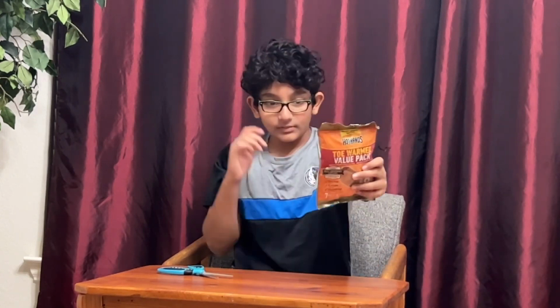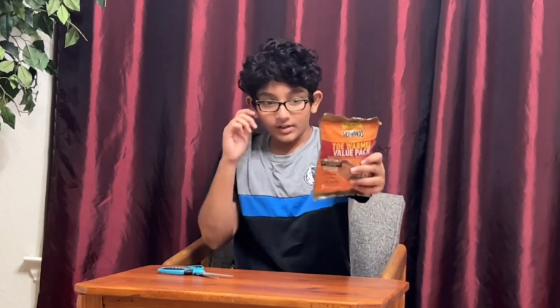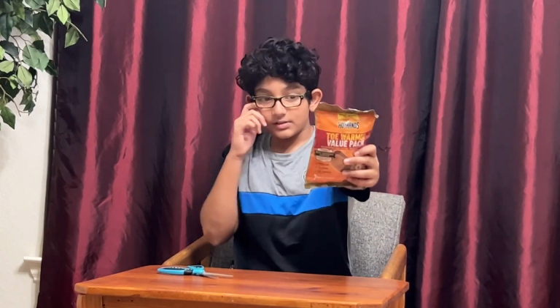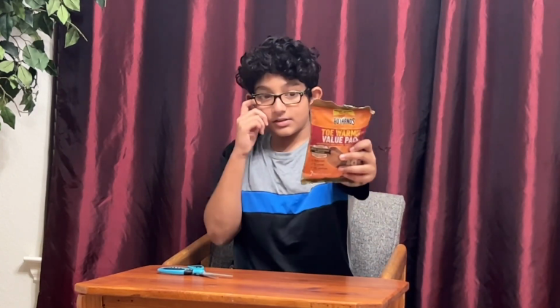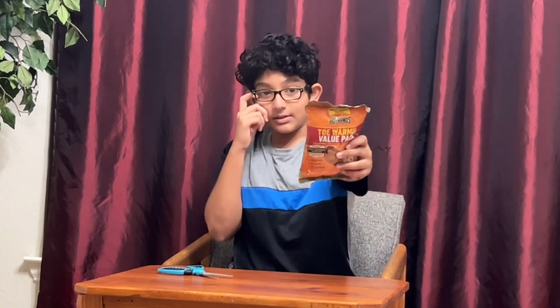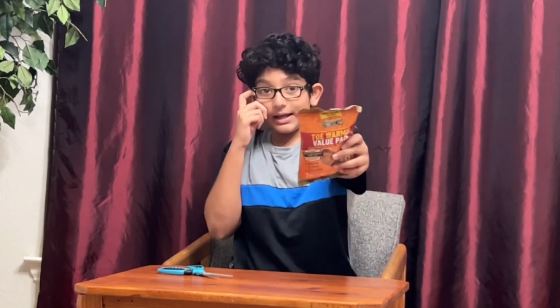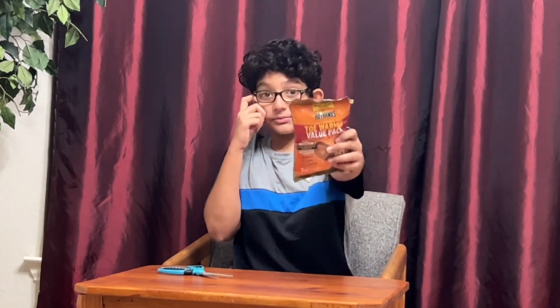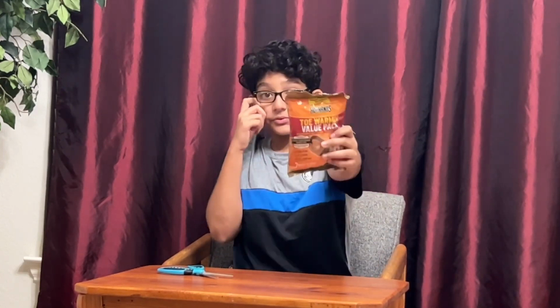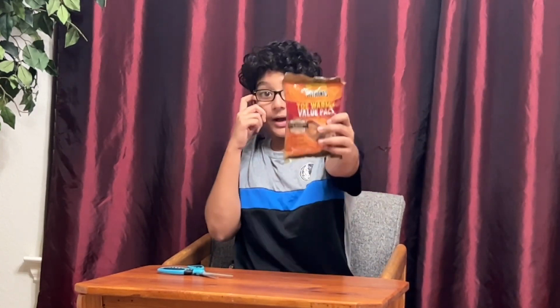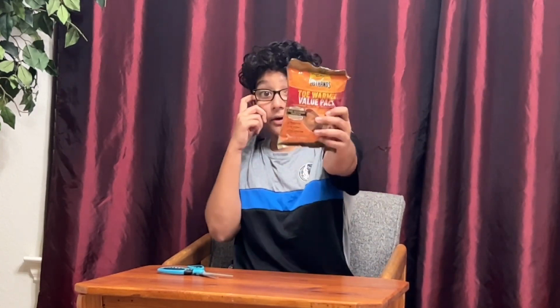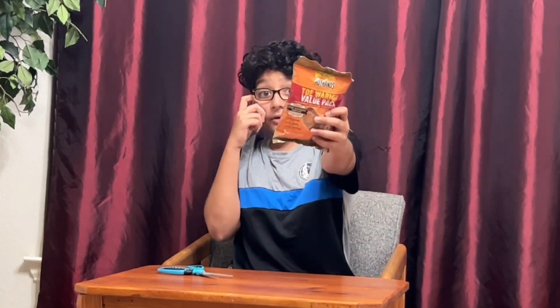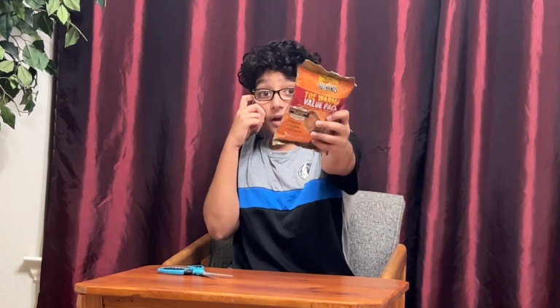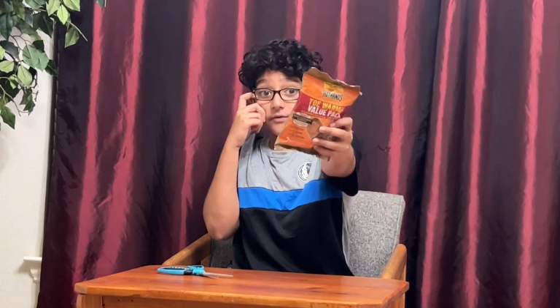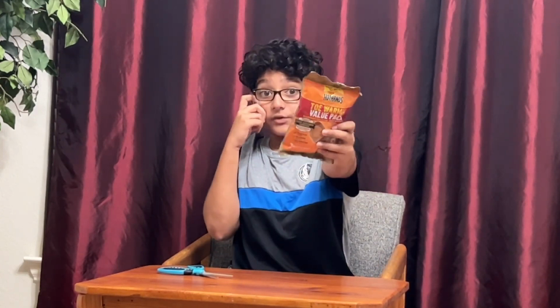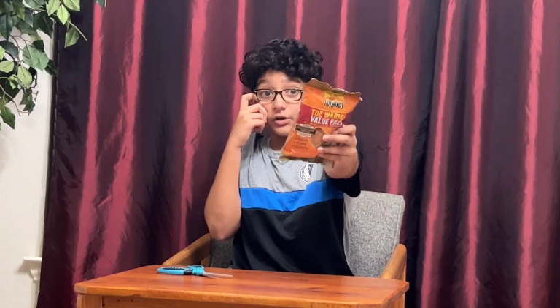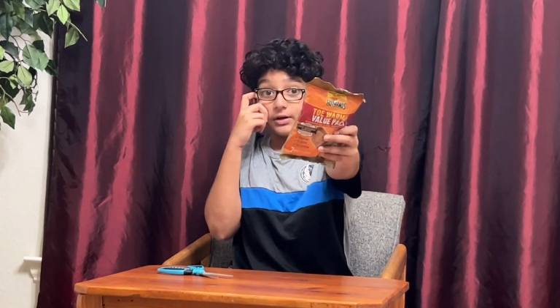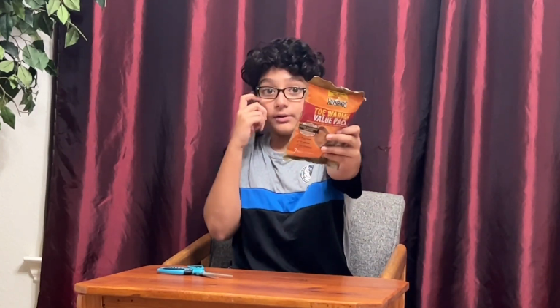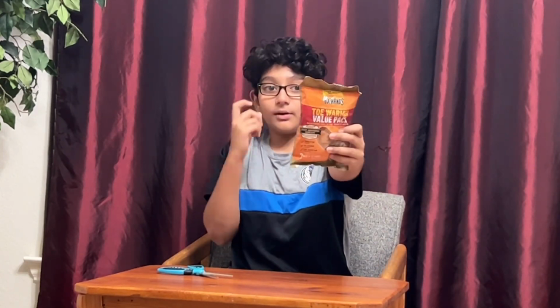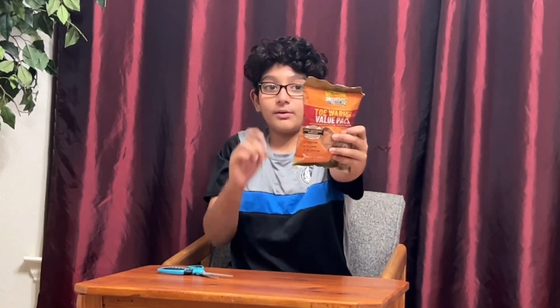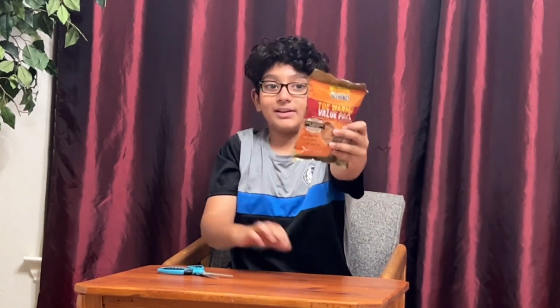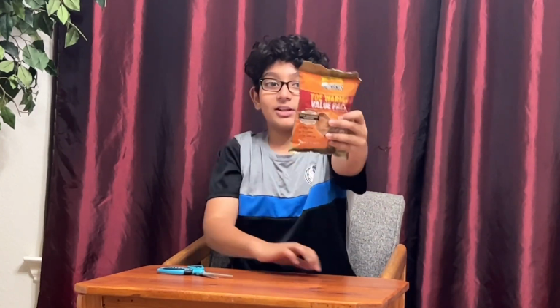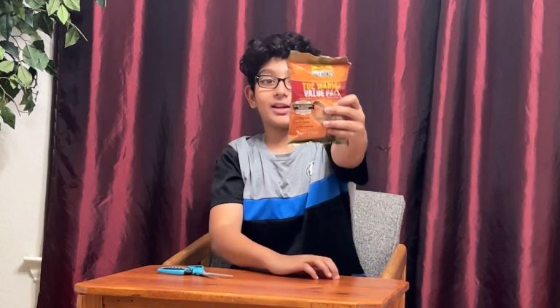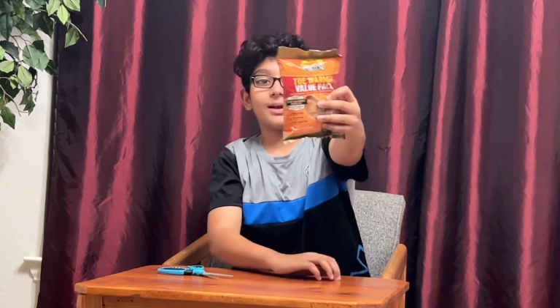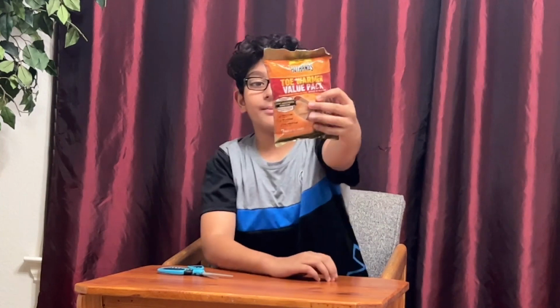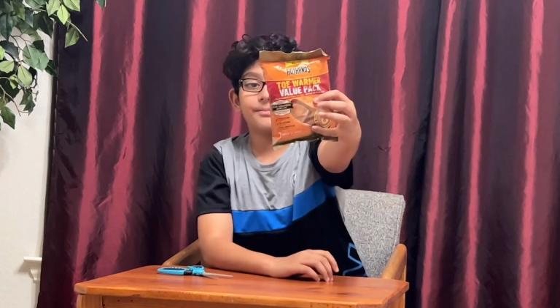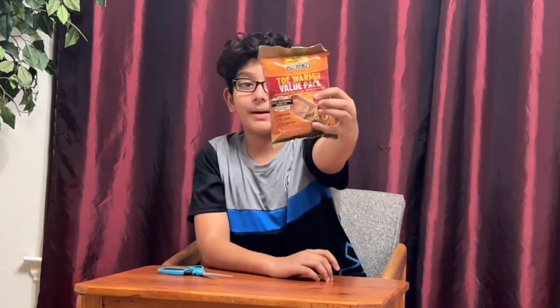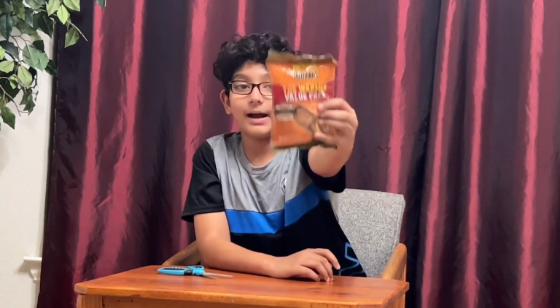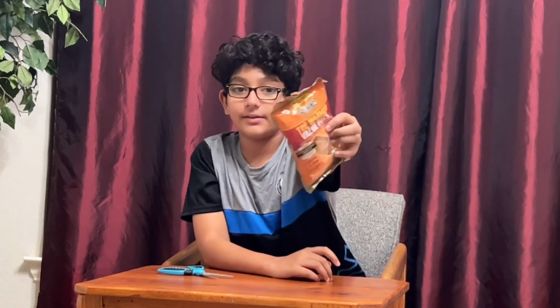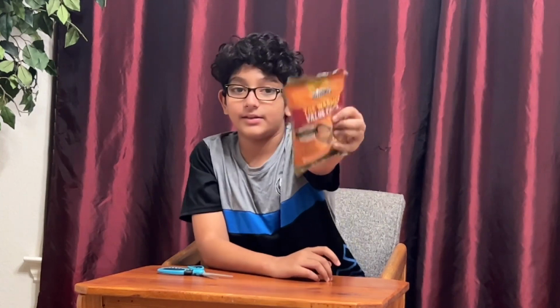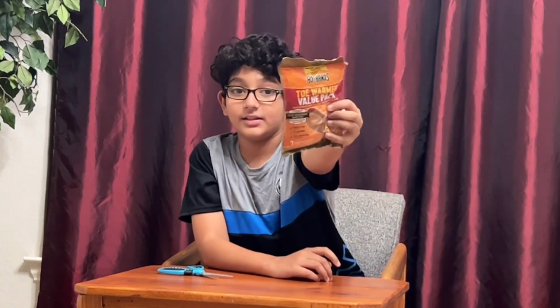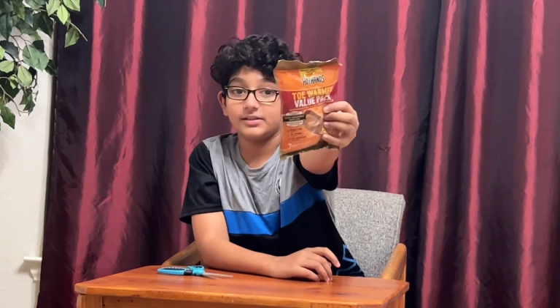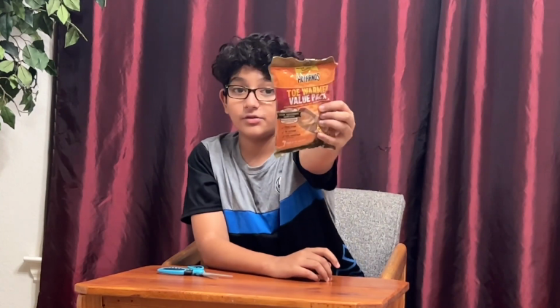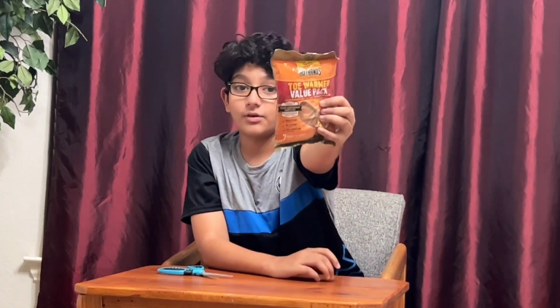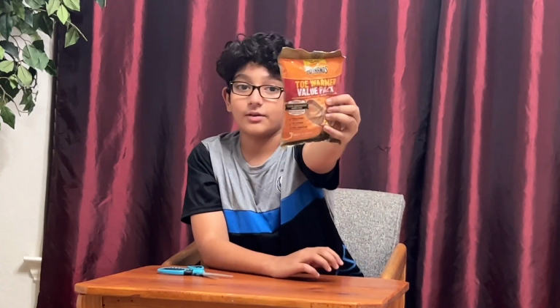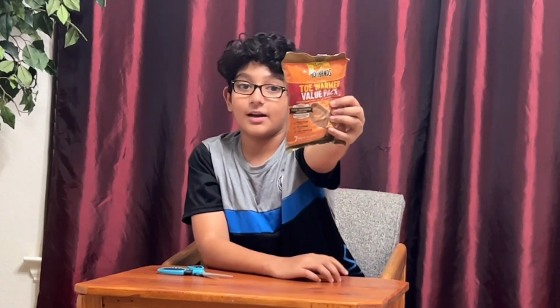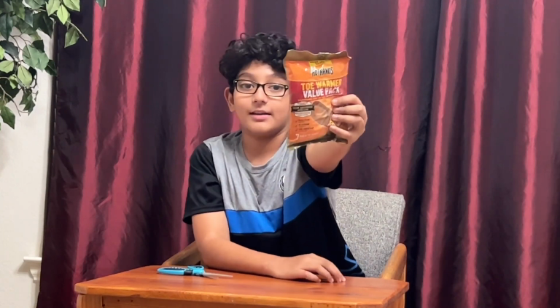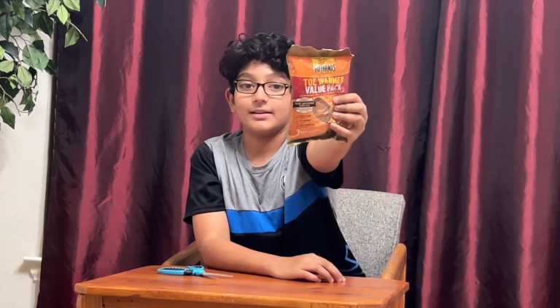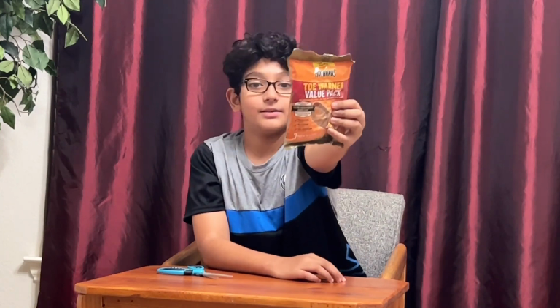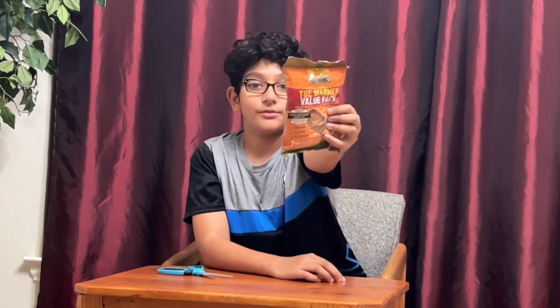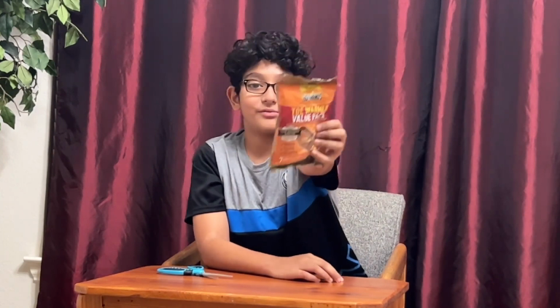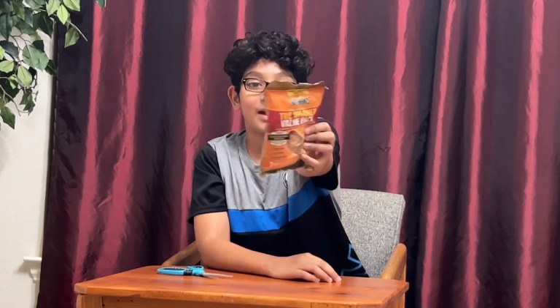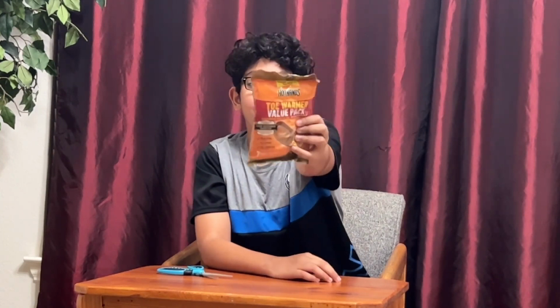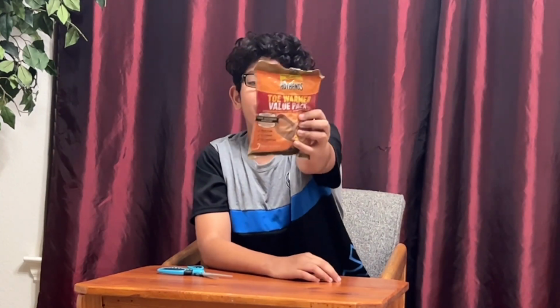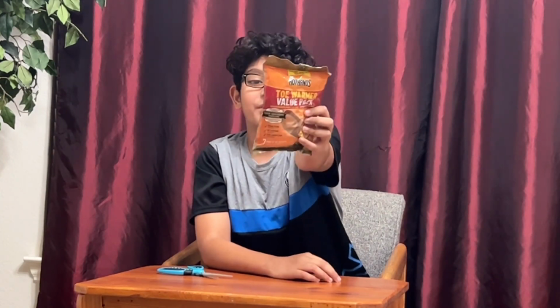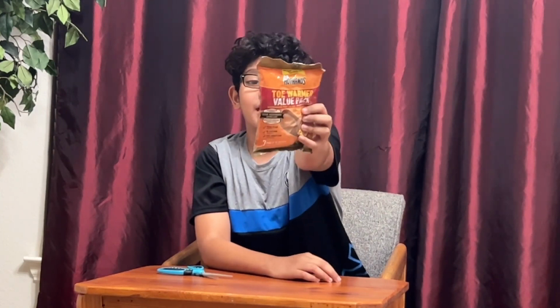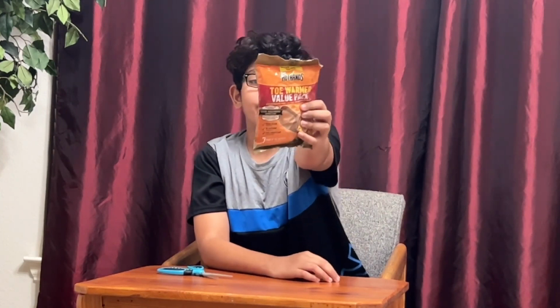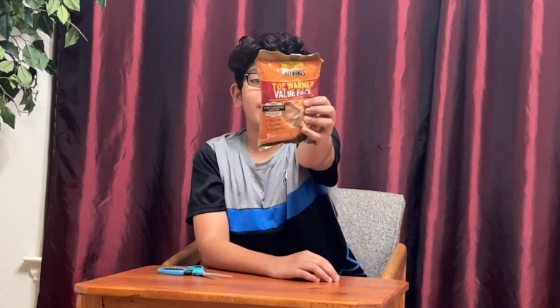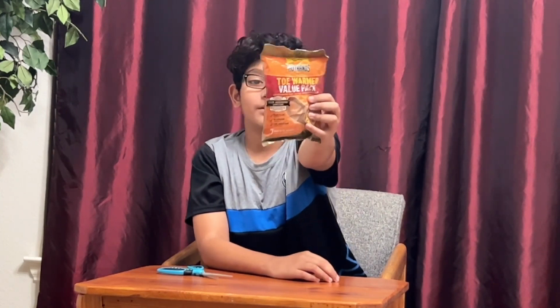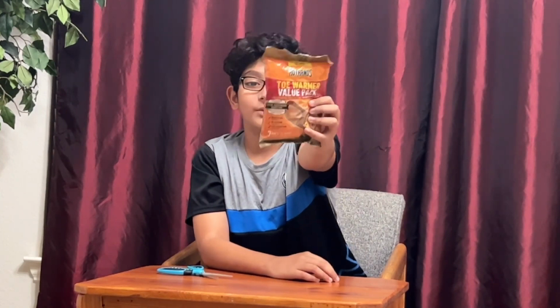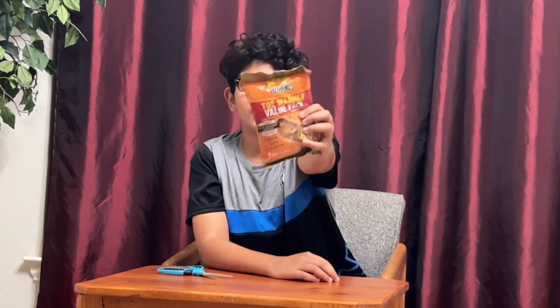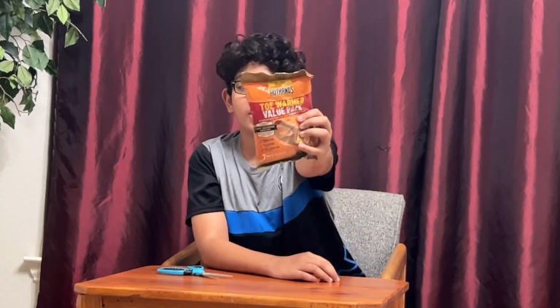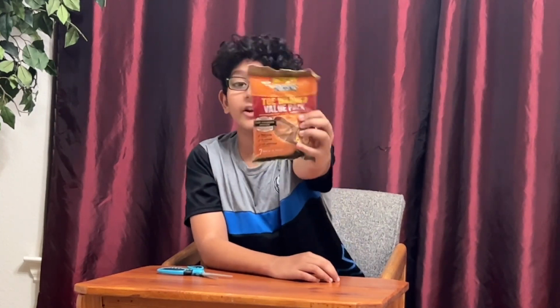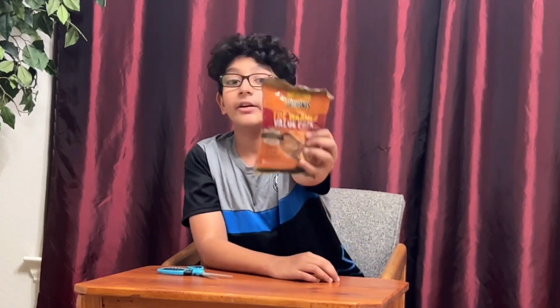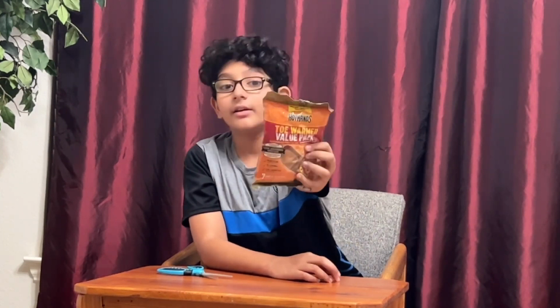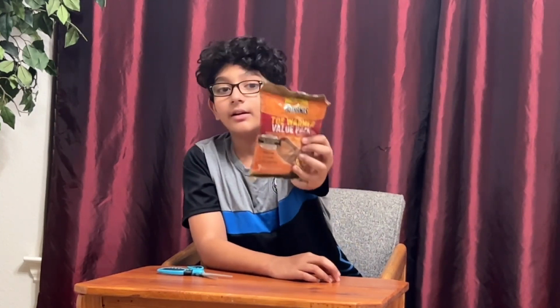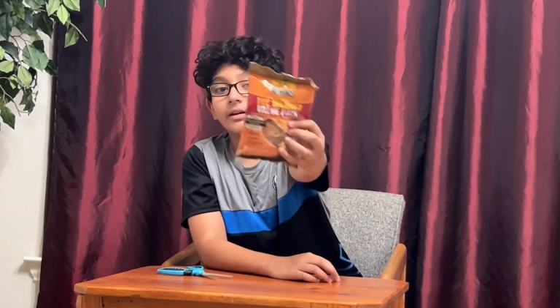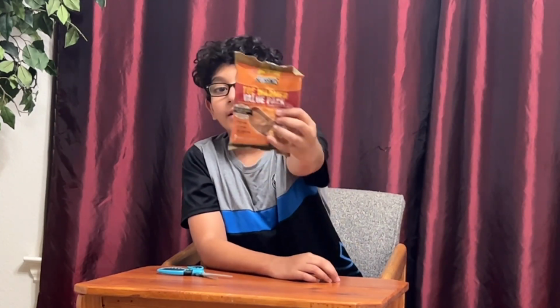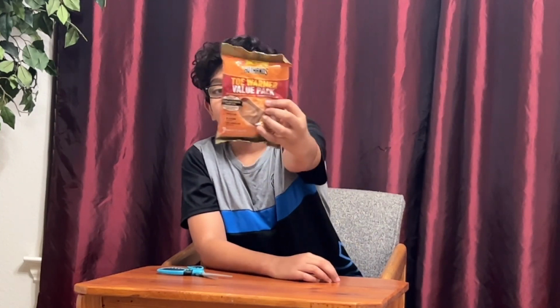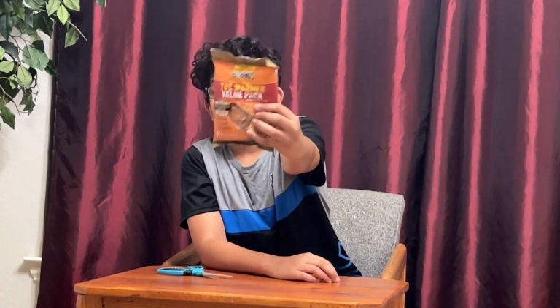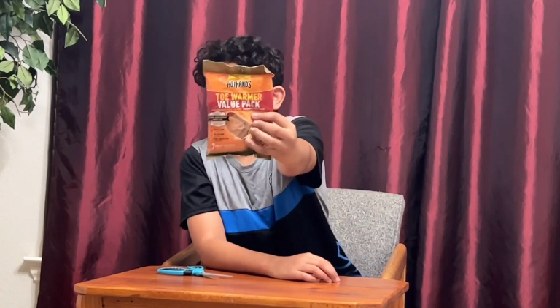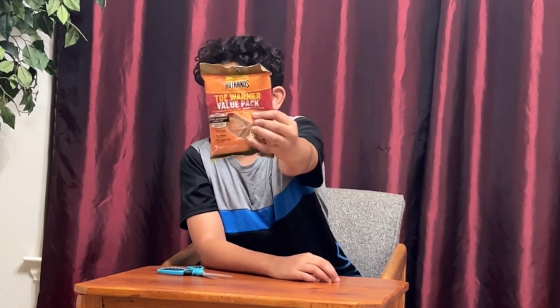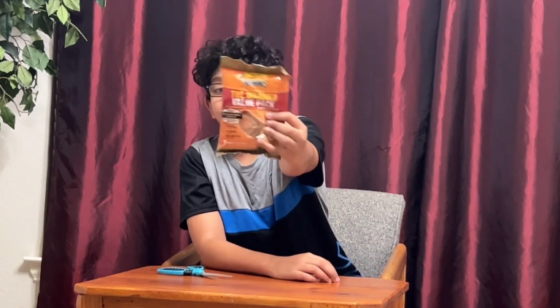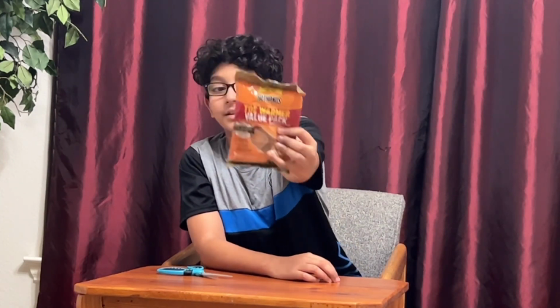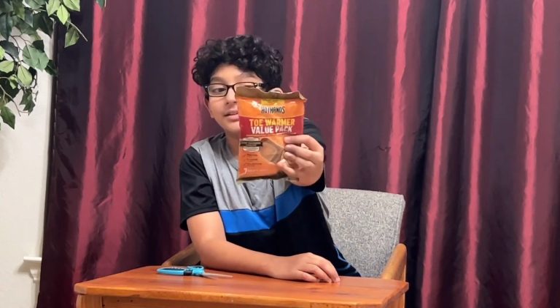So that's why I would say if you're going to a winter camp — or any type of camping in winter — buy these.